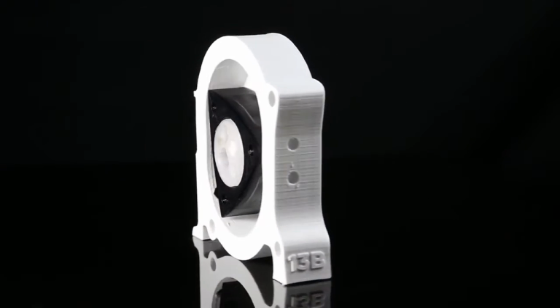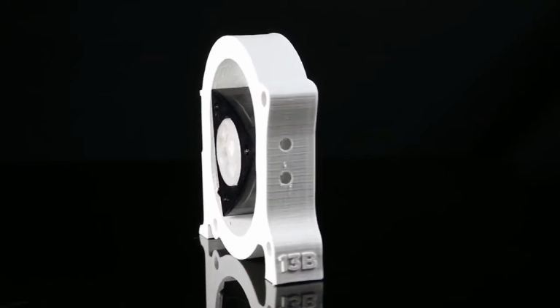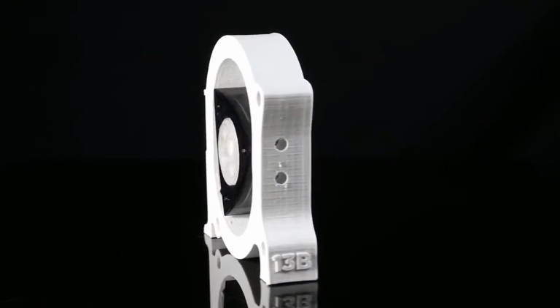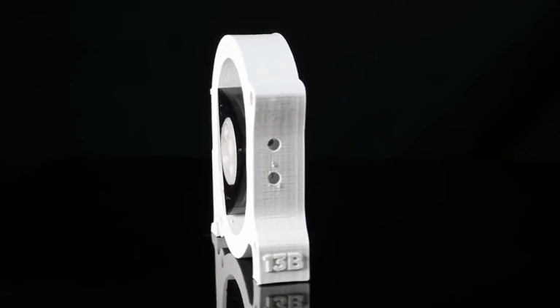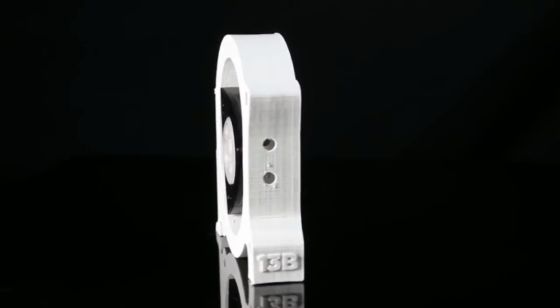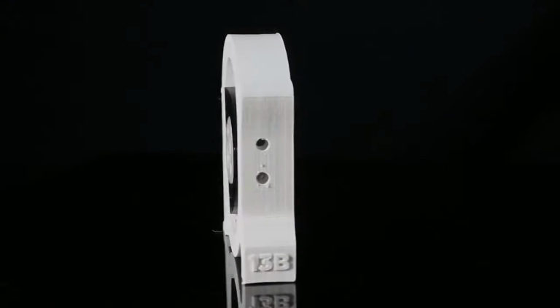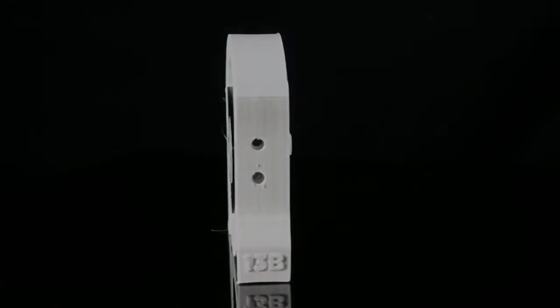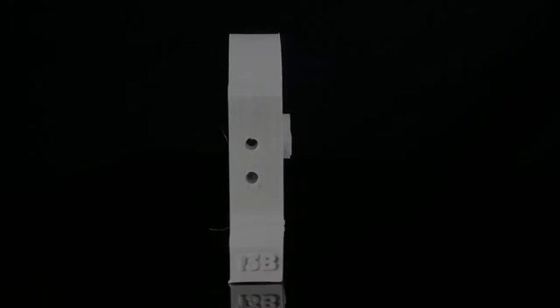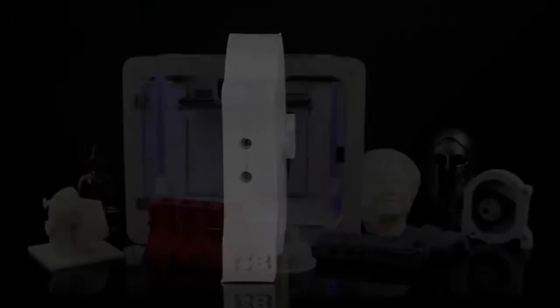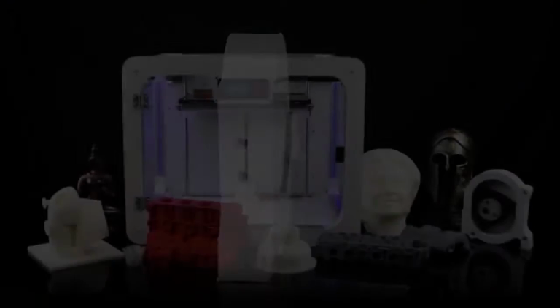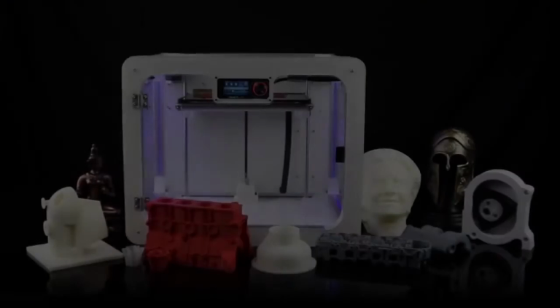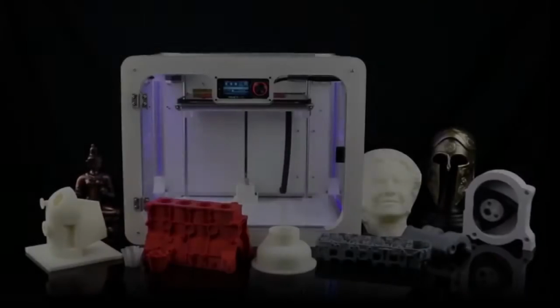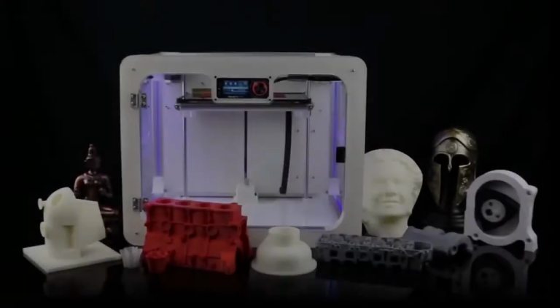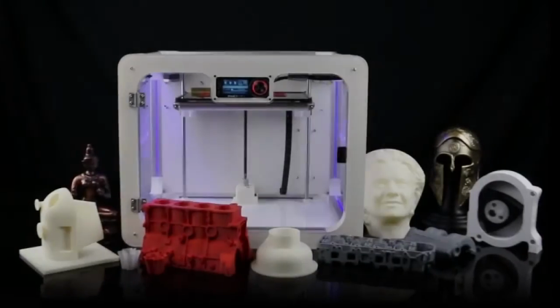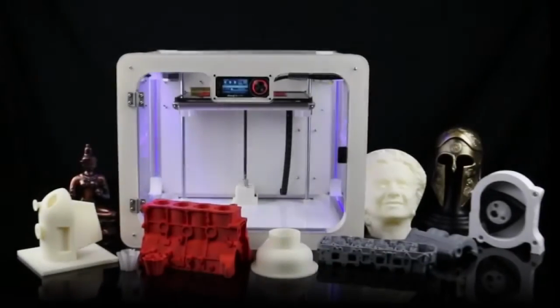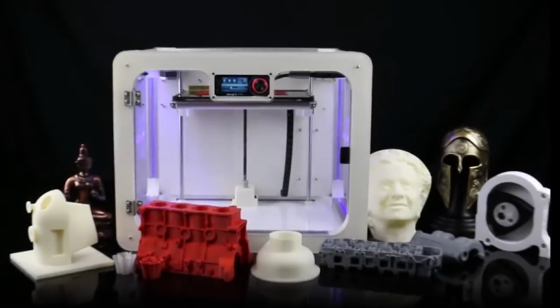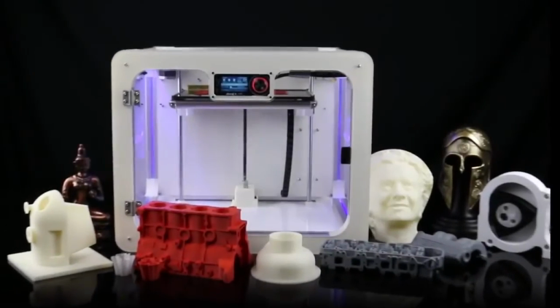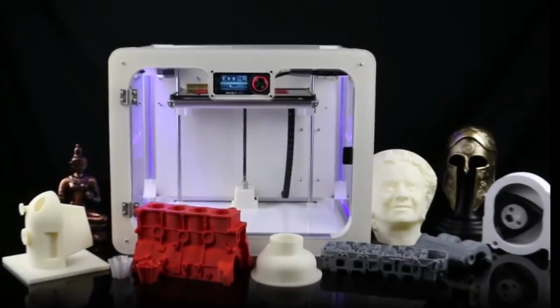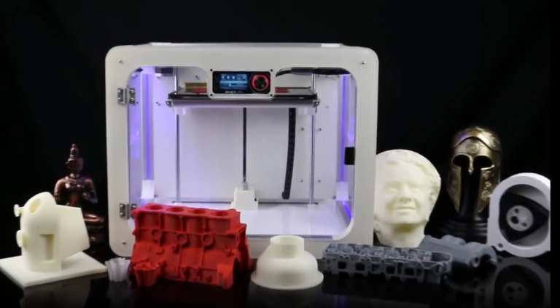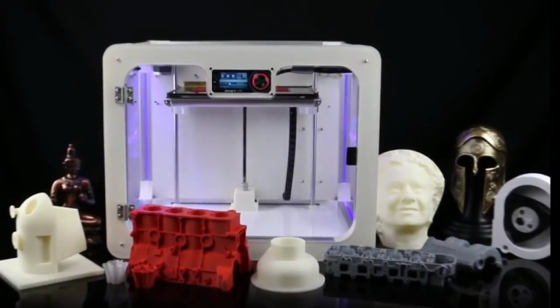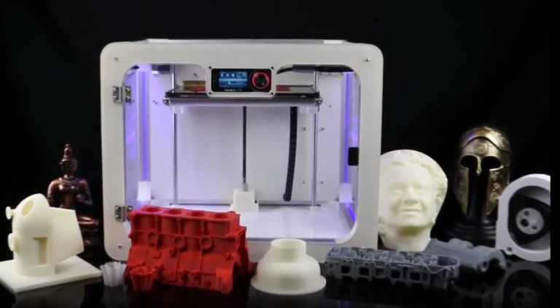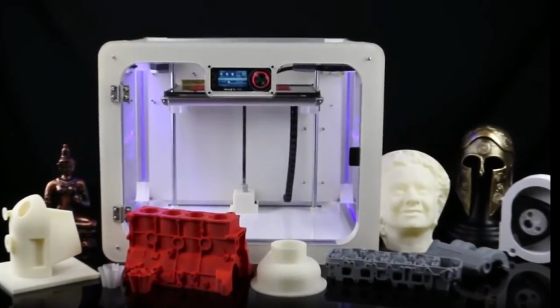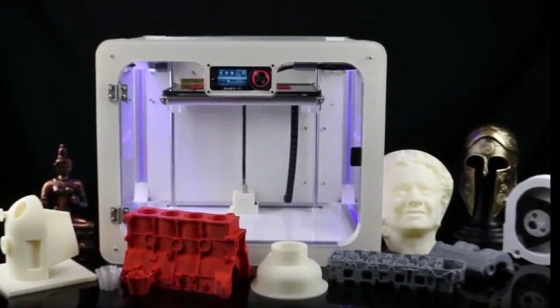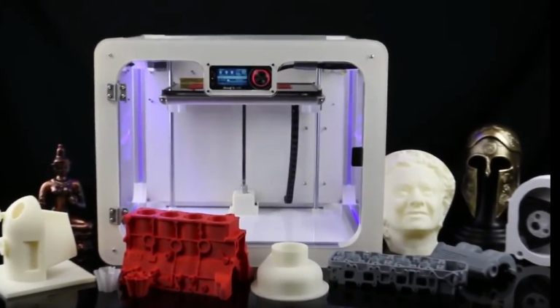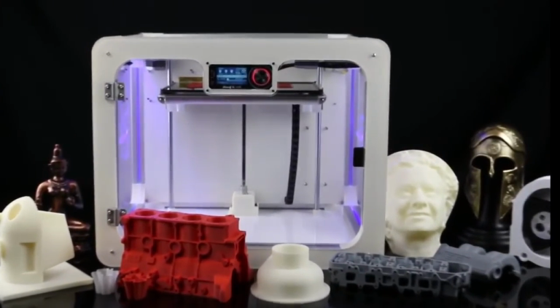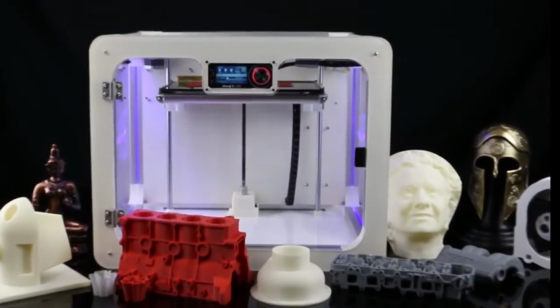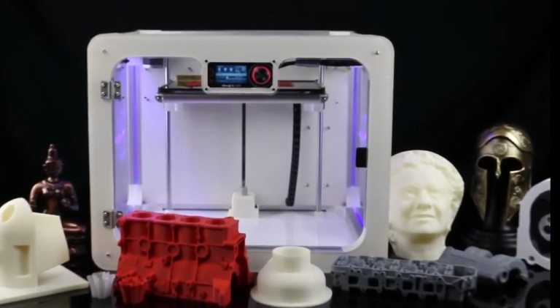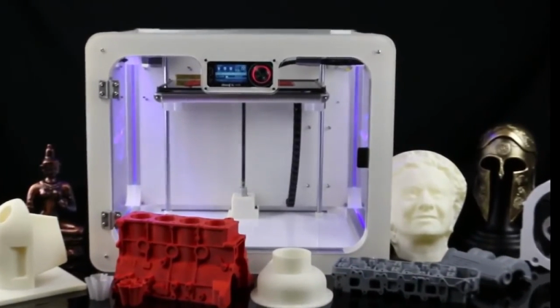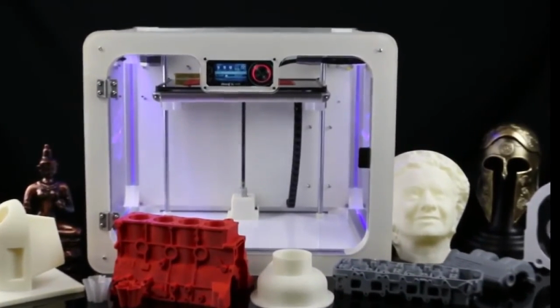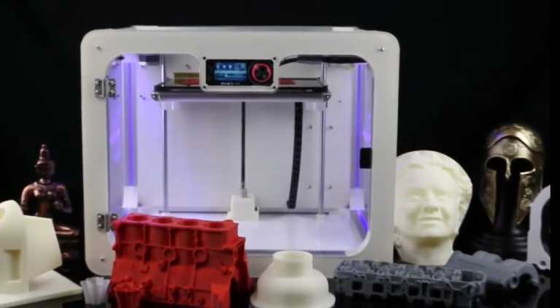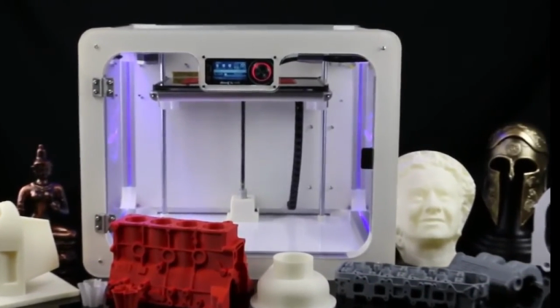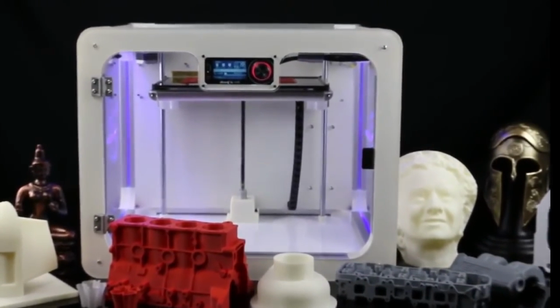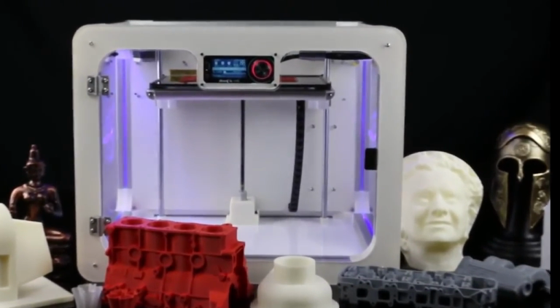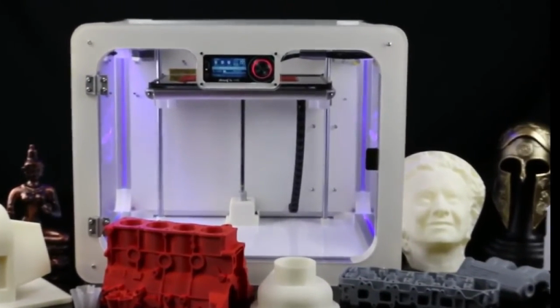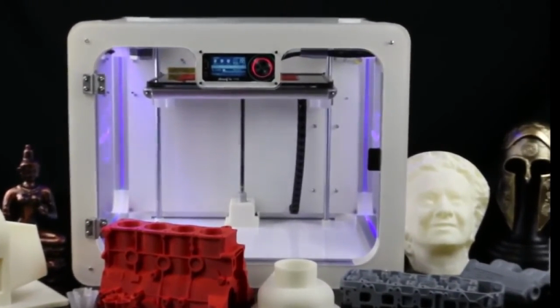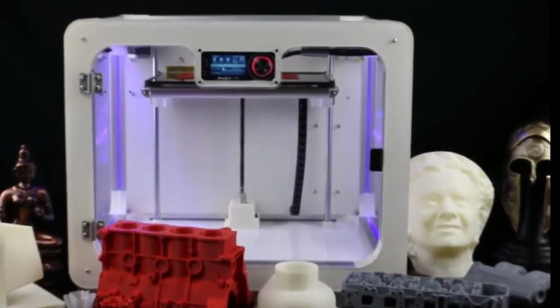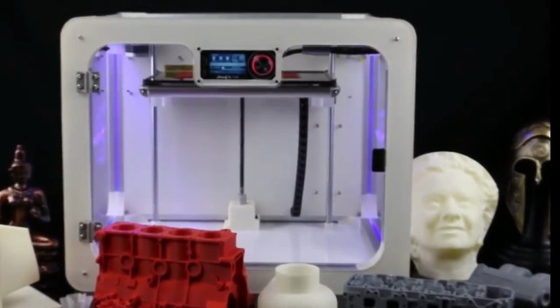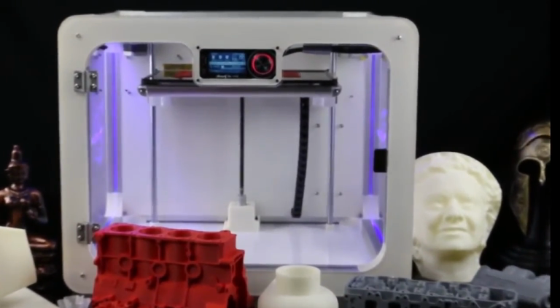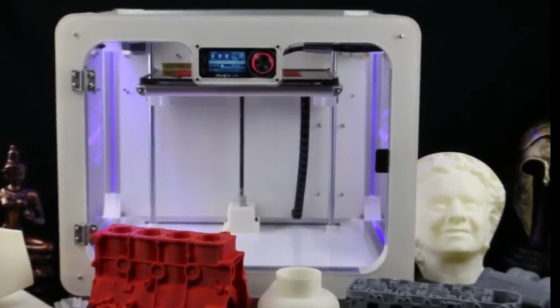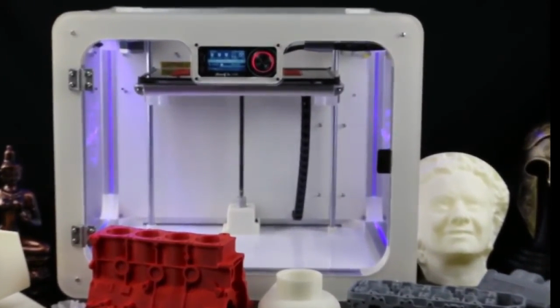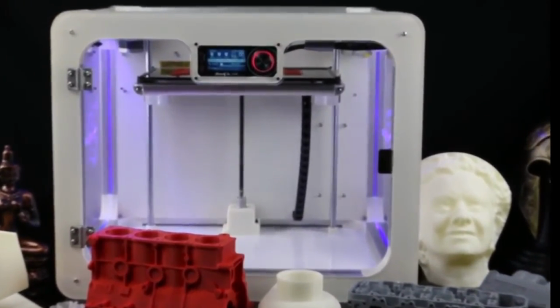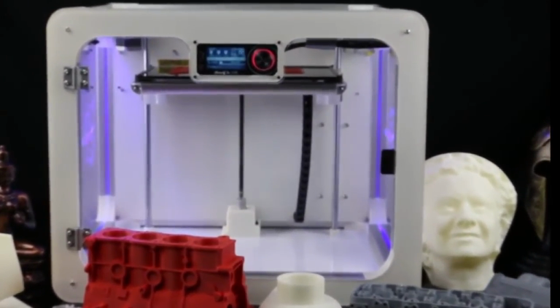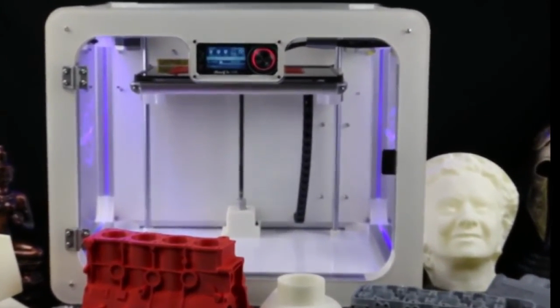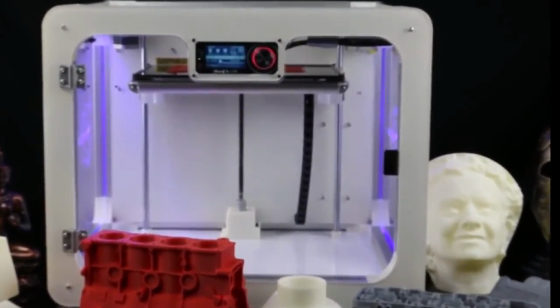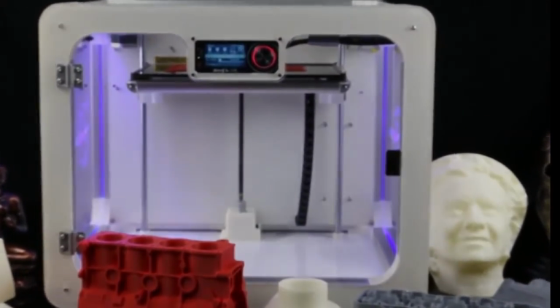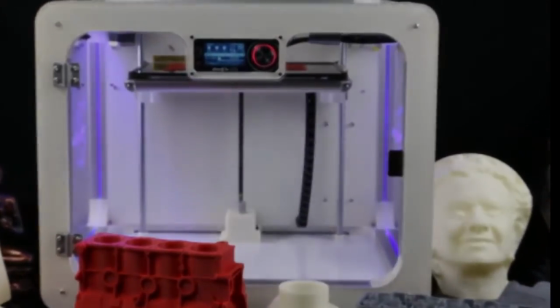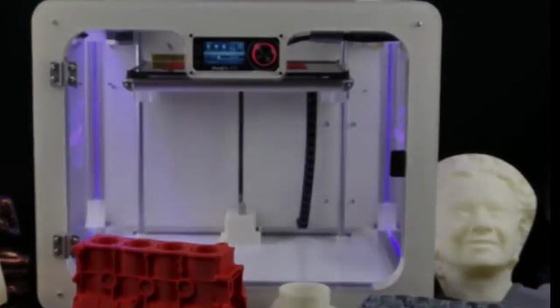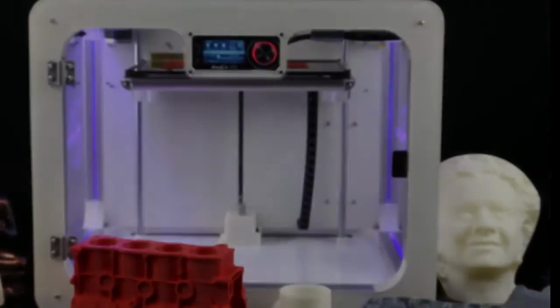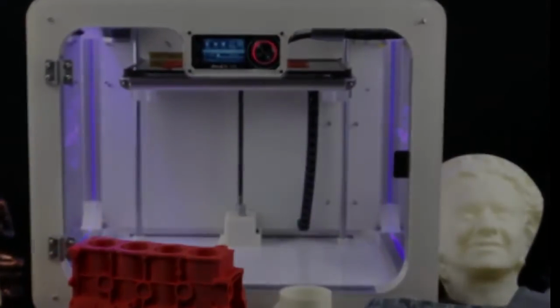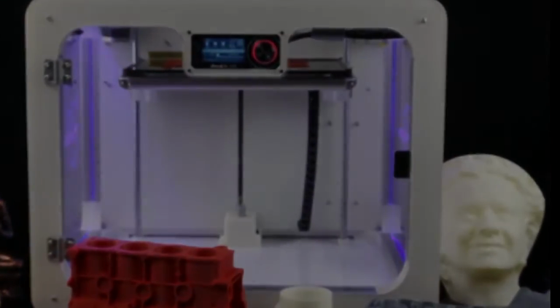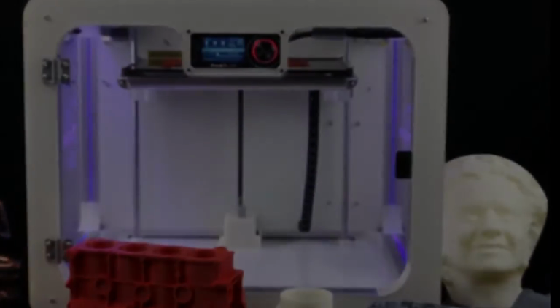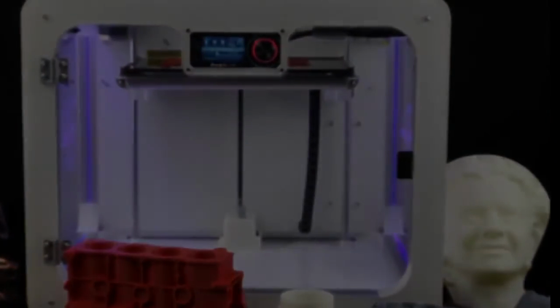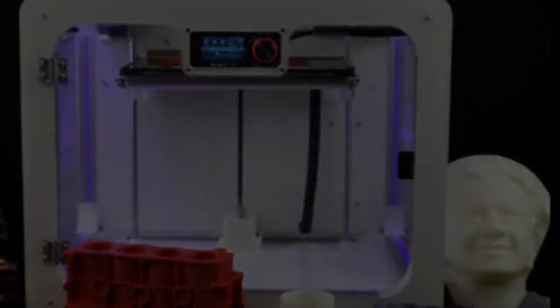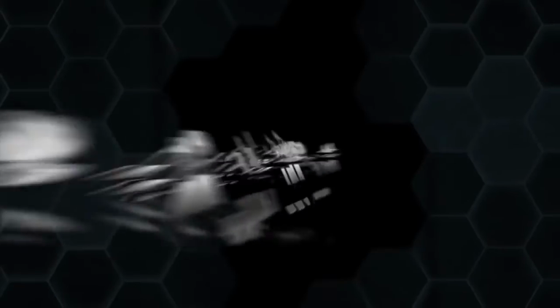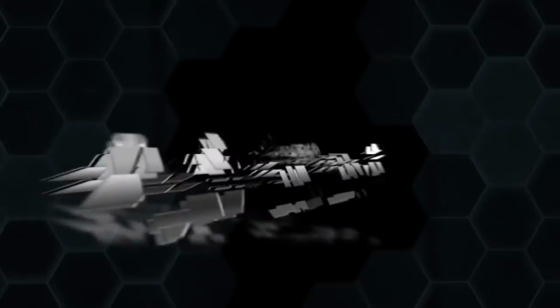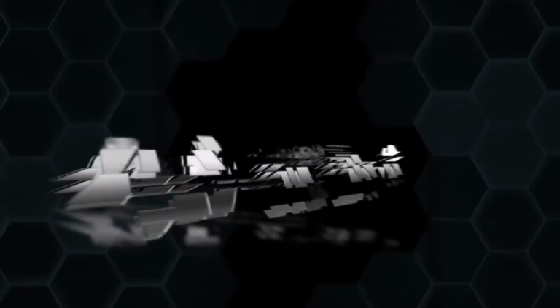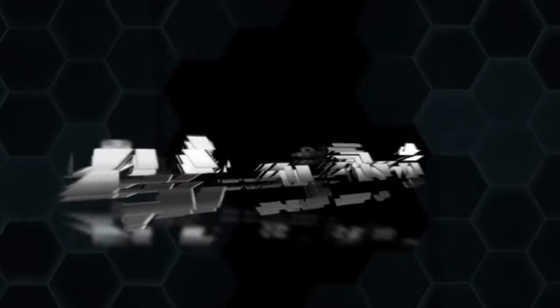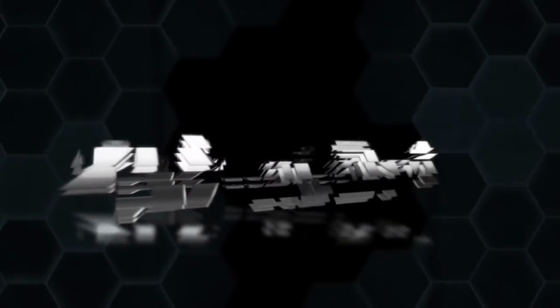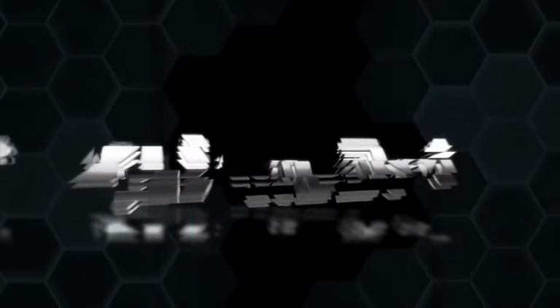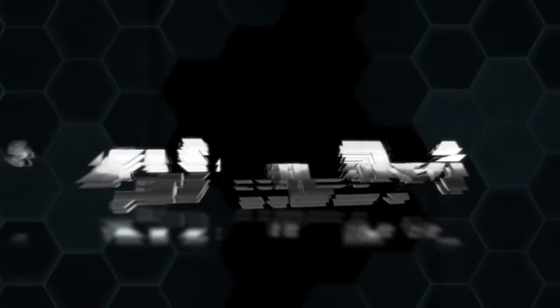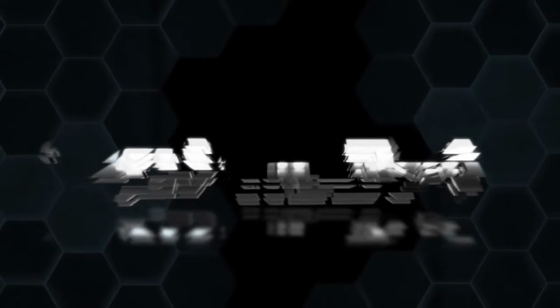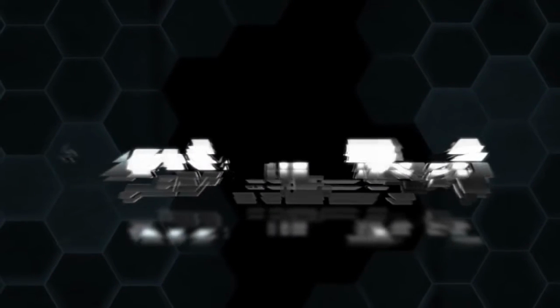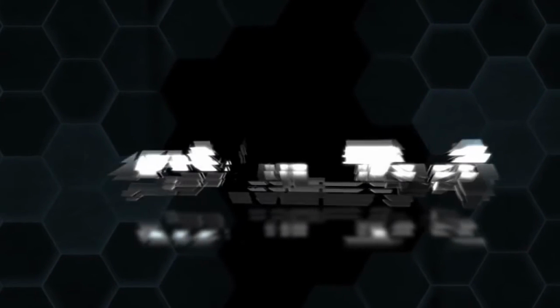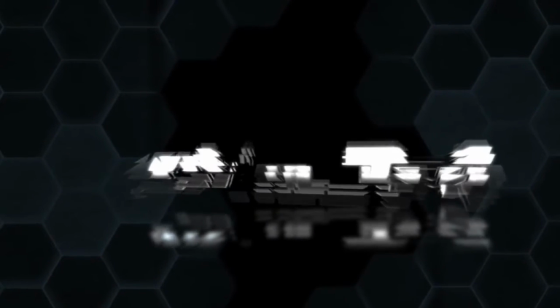The most advanced desktop 3D printer is here. Axiom — the new premise of desktop 3D printing.